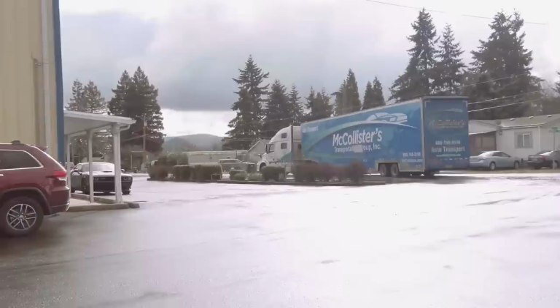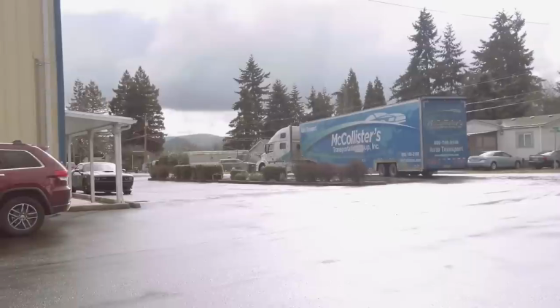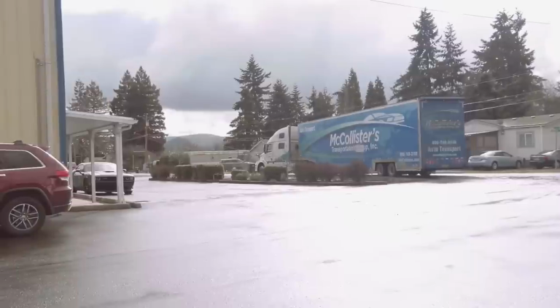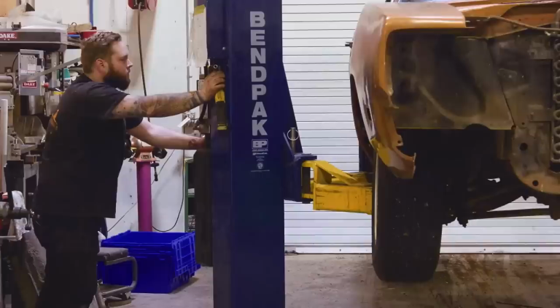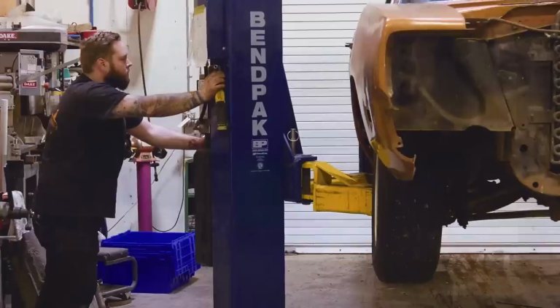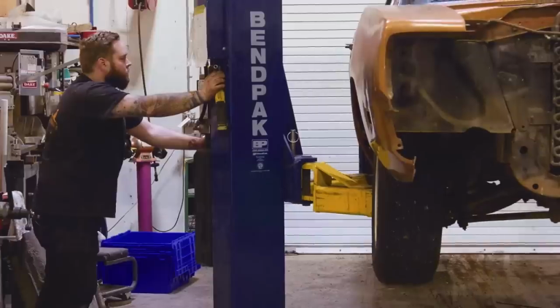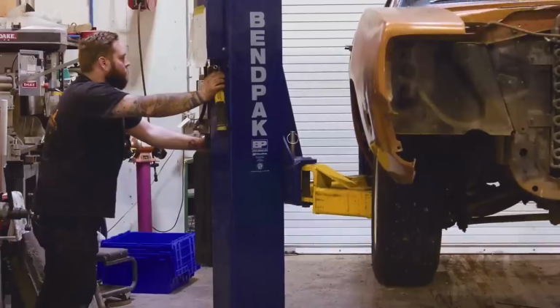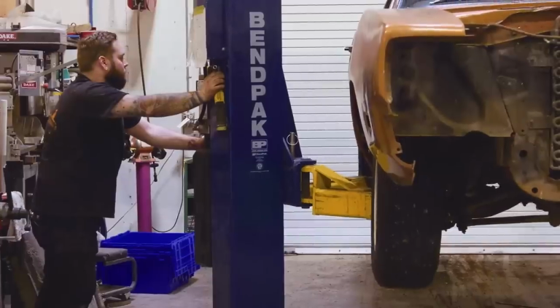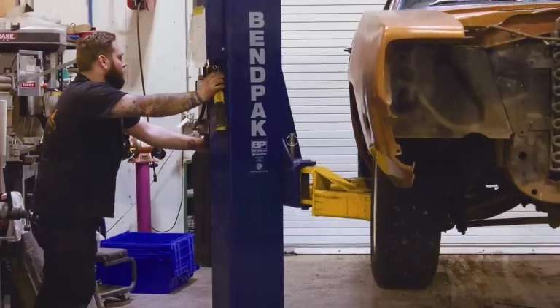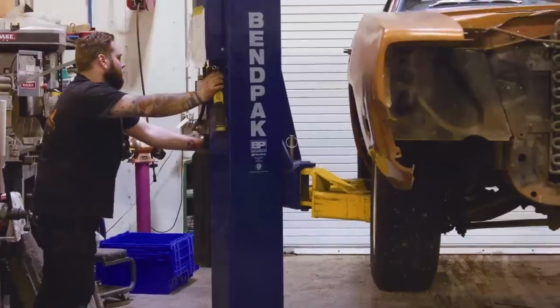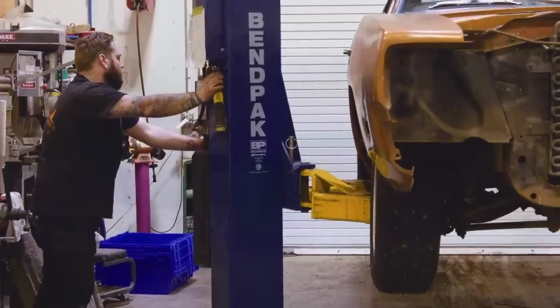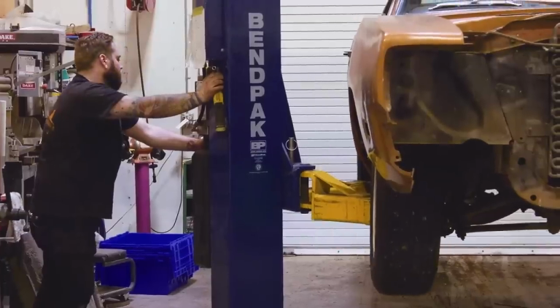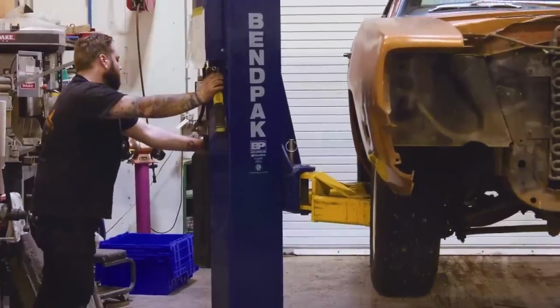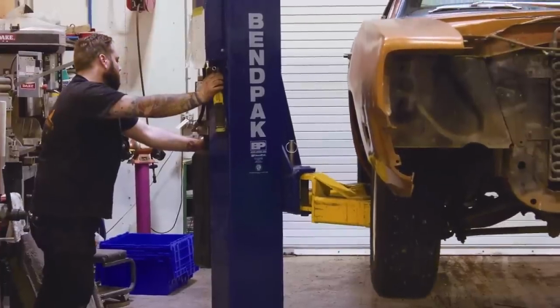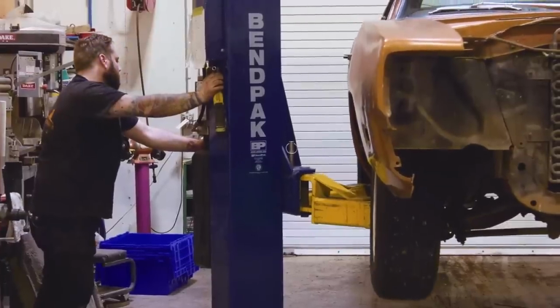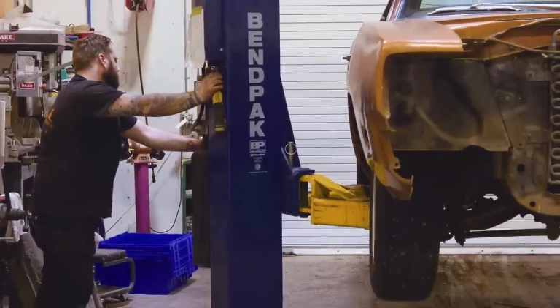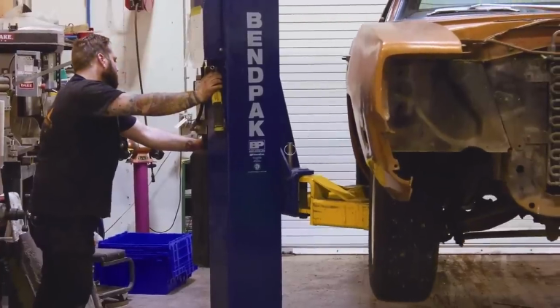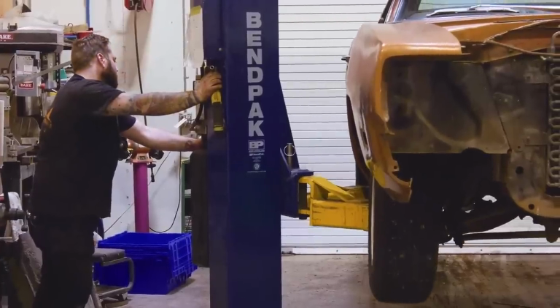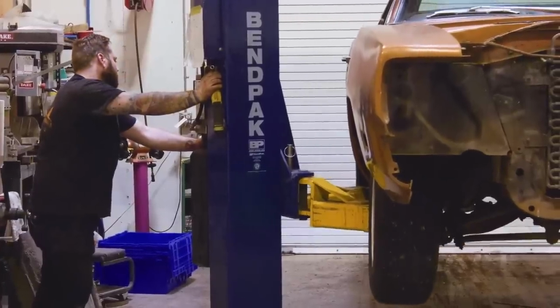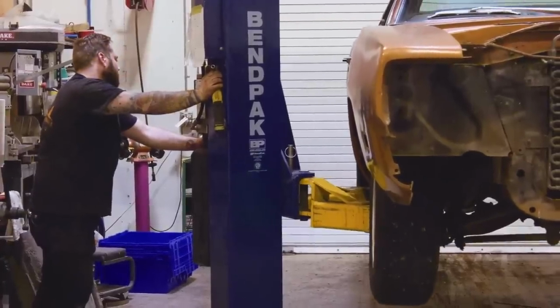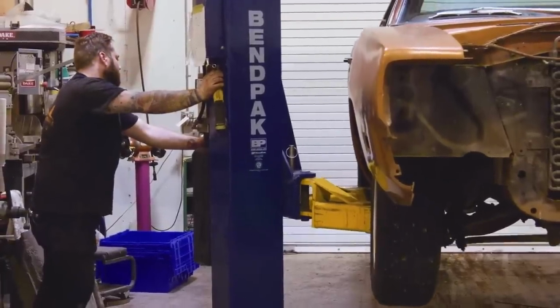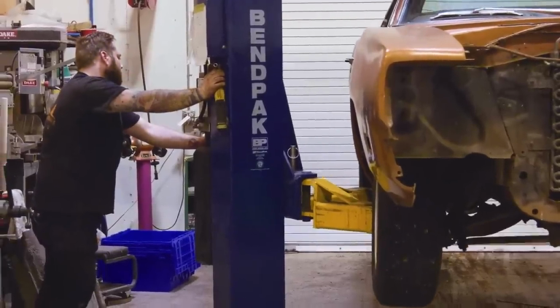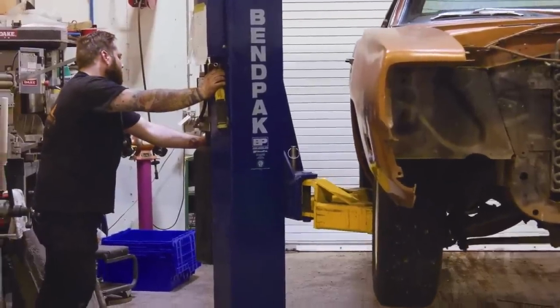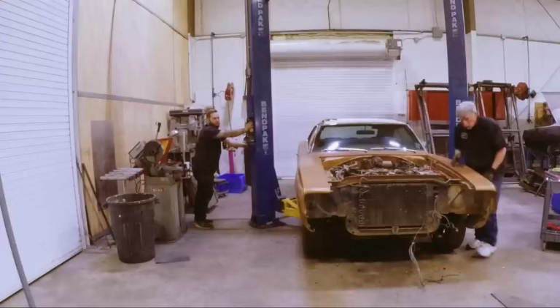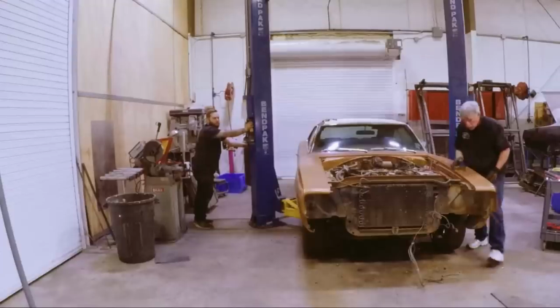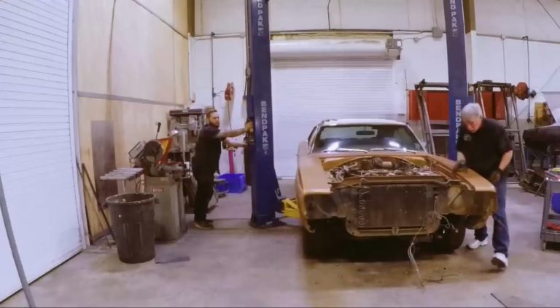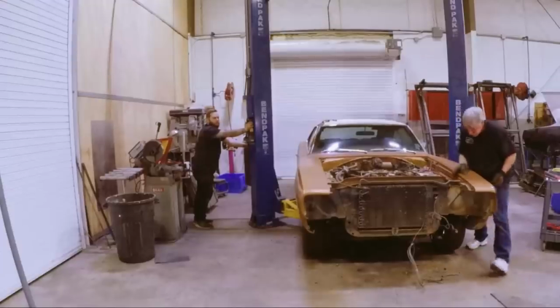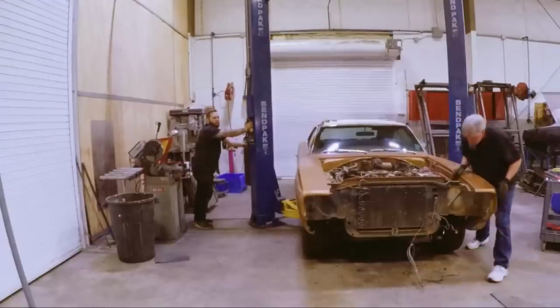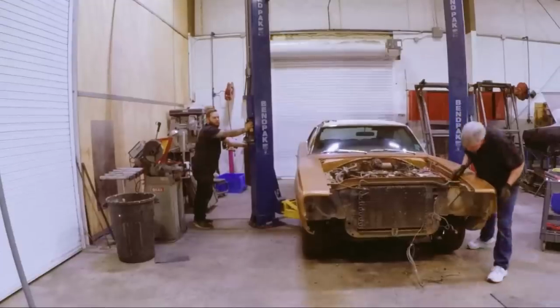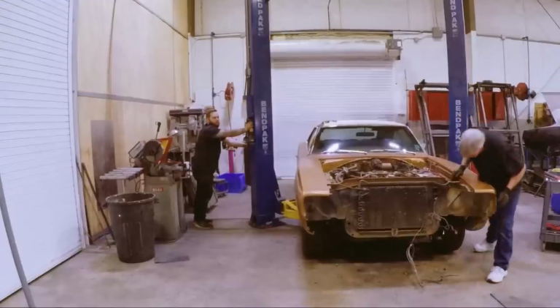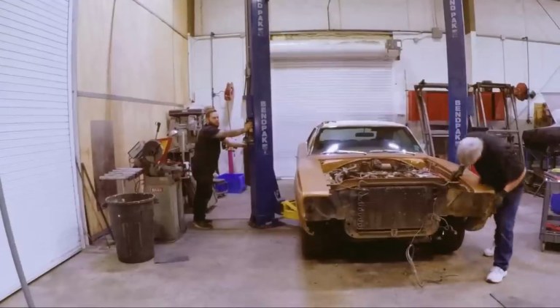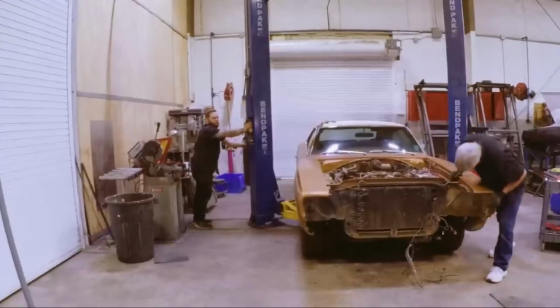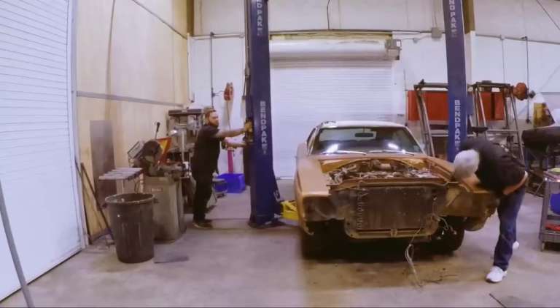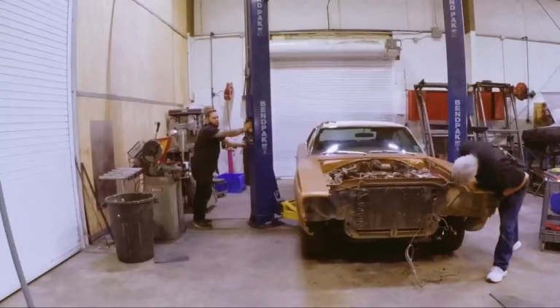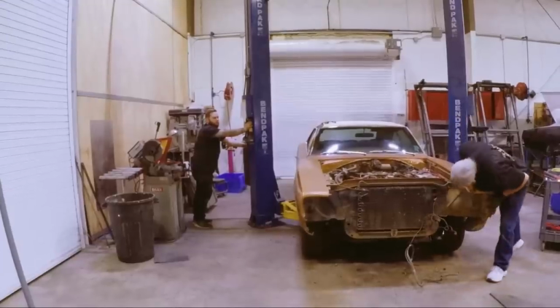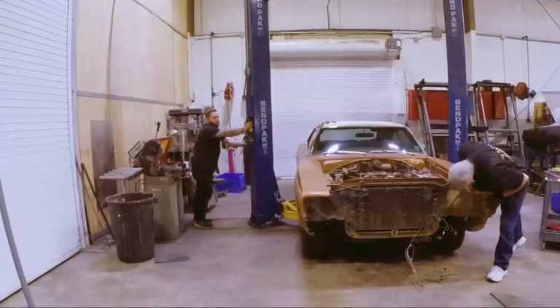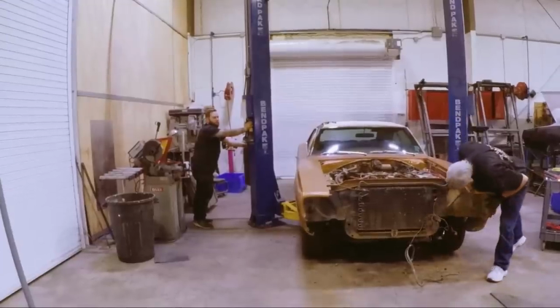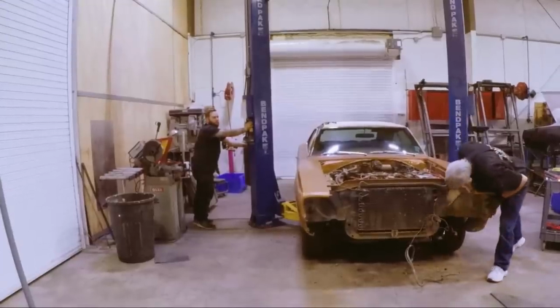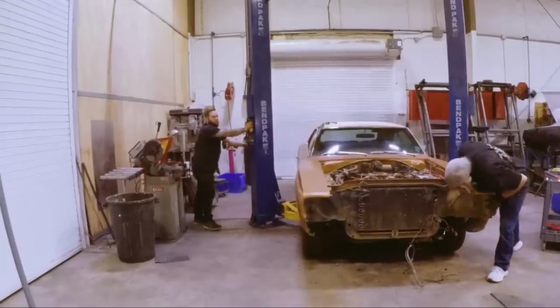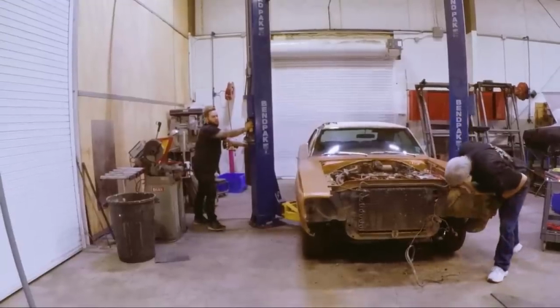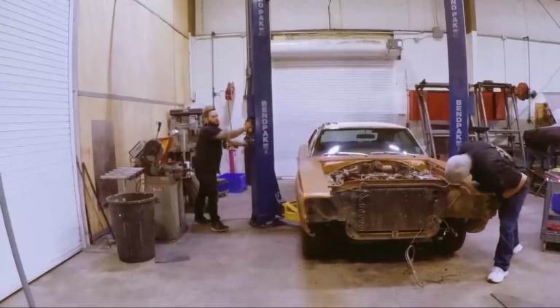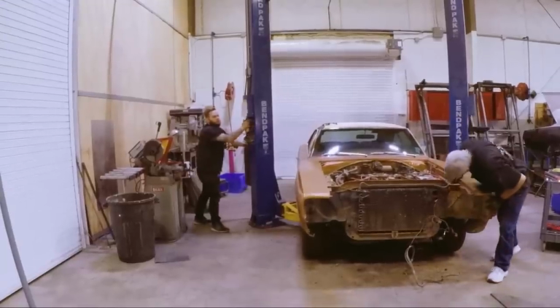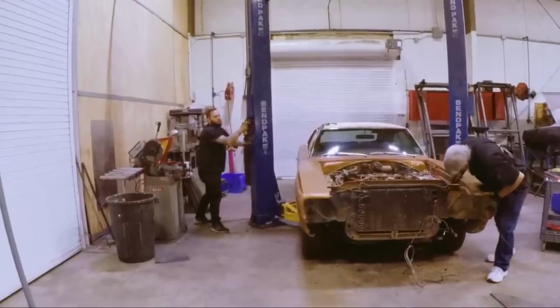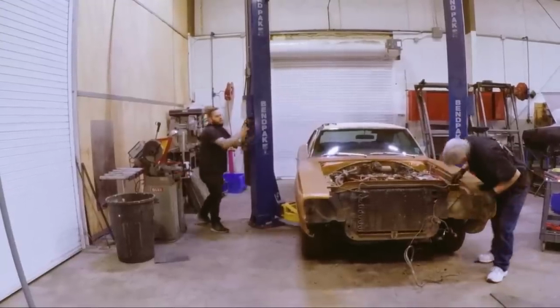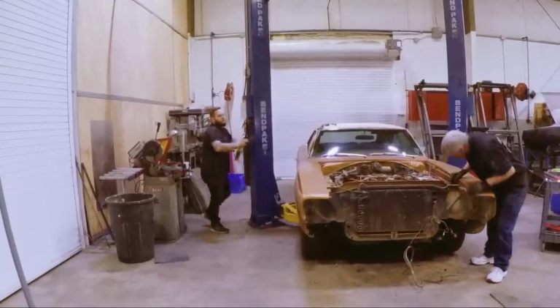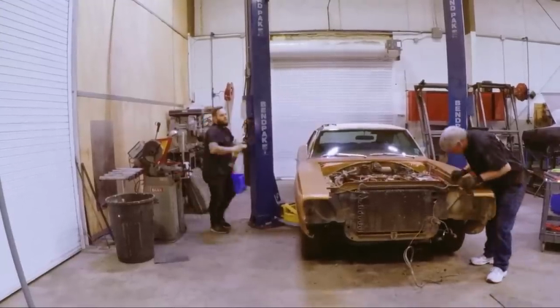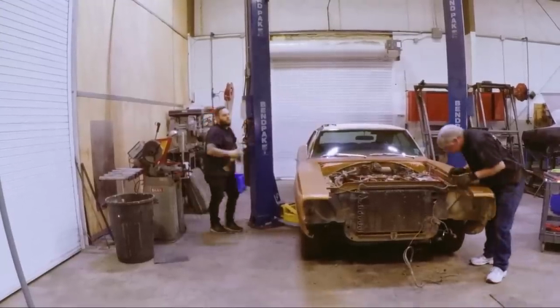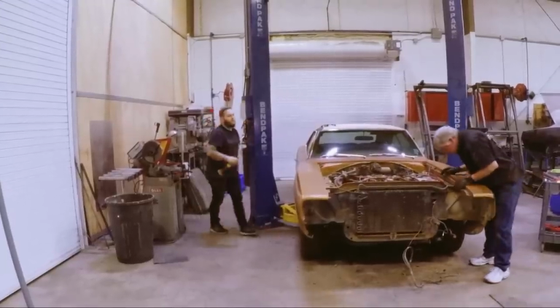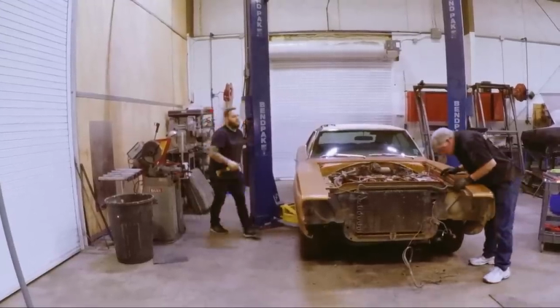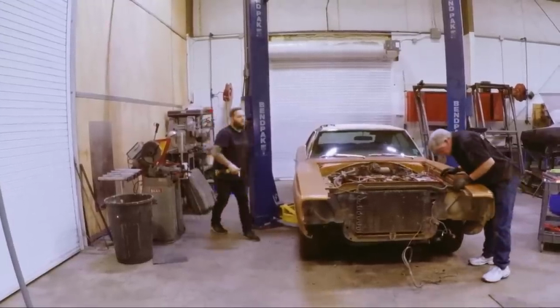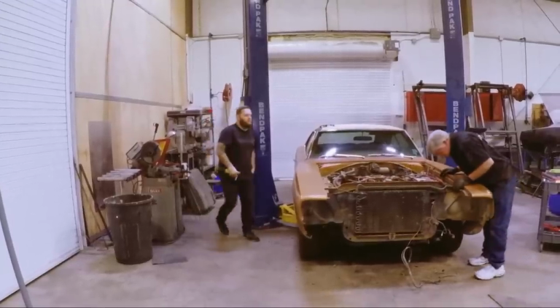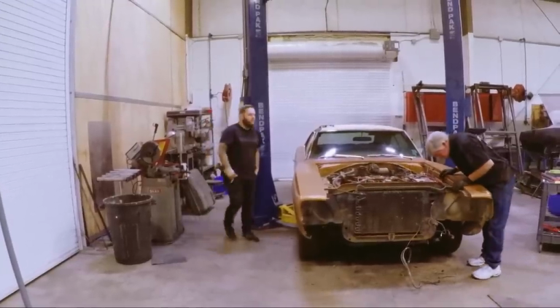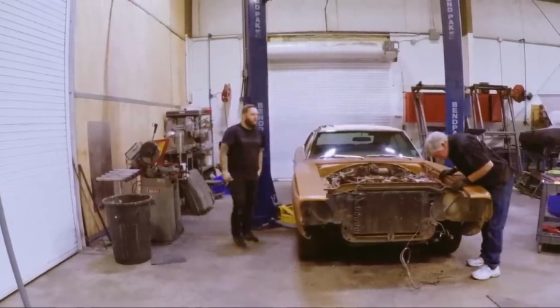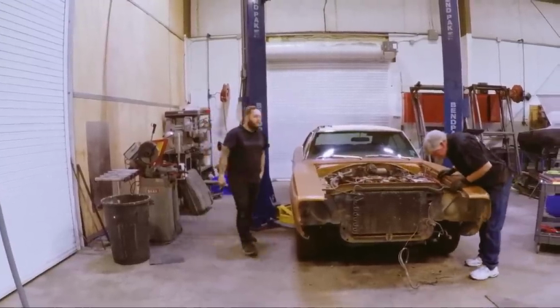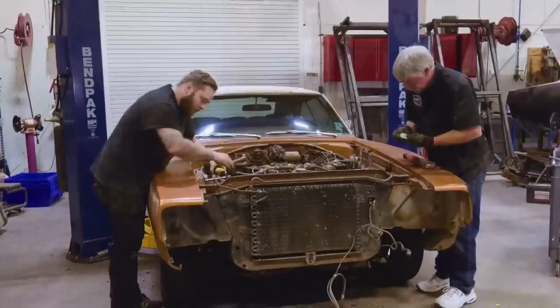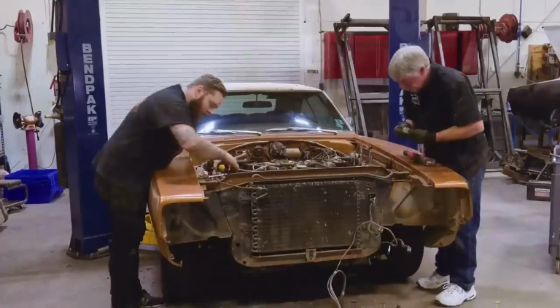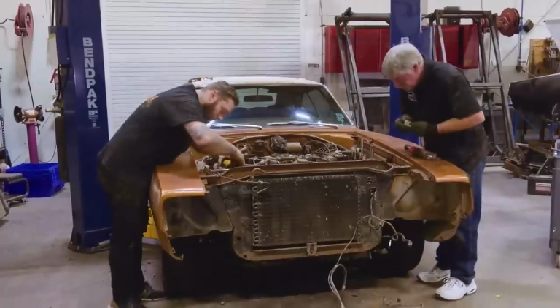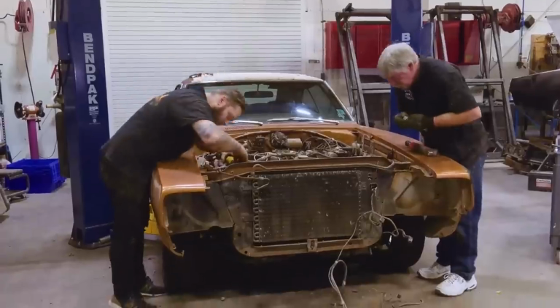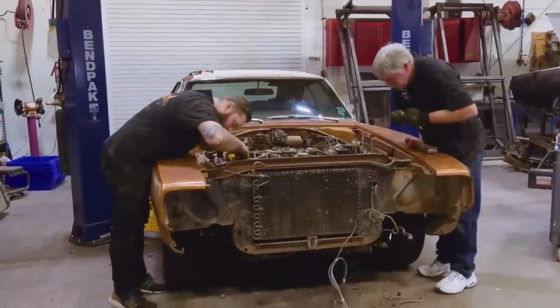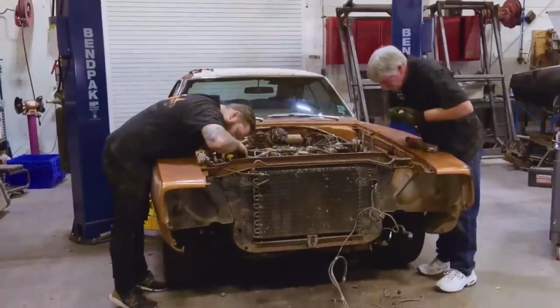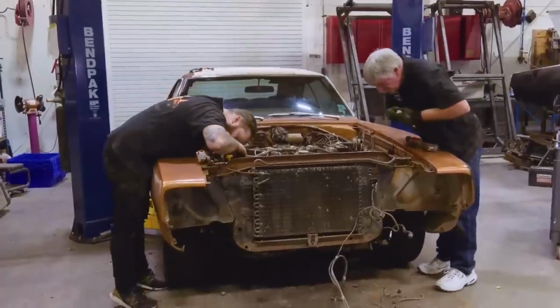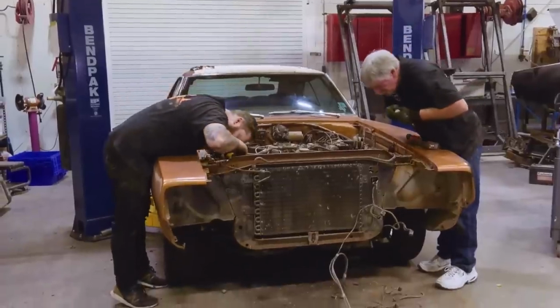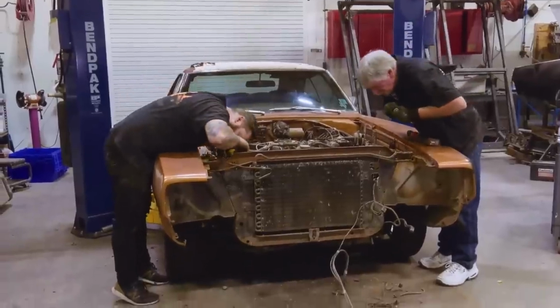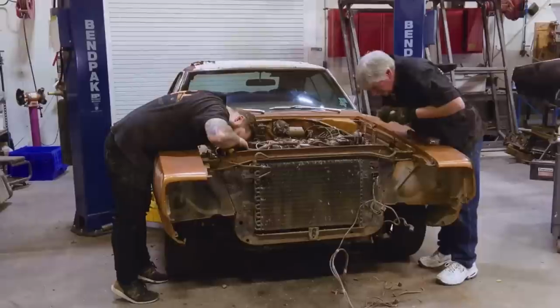With the A100 and the Cuda off to LA, Justin and Dougie get back to work on the Charger disassembly.